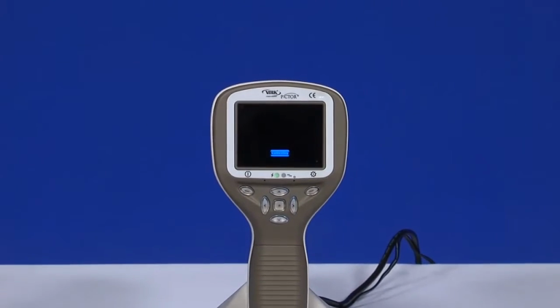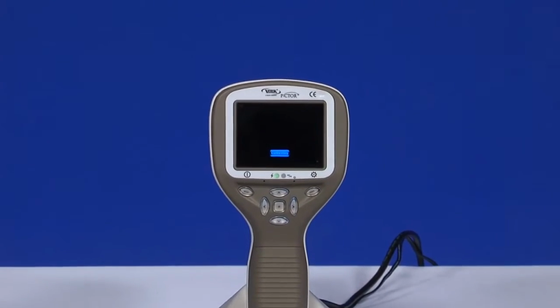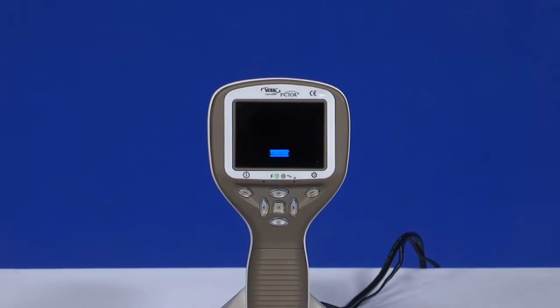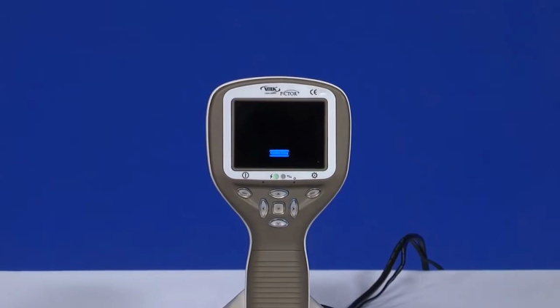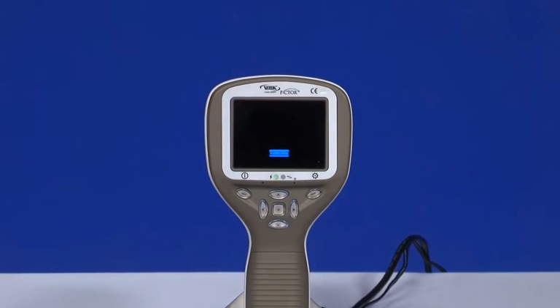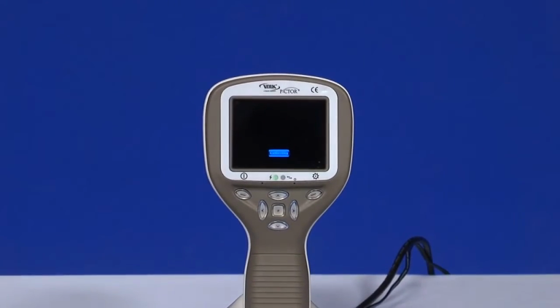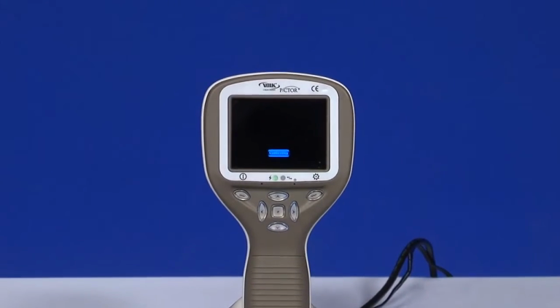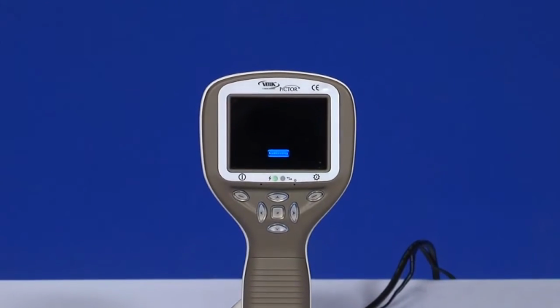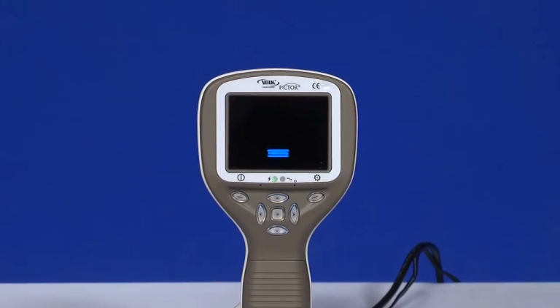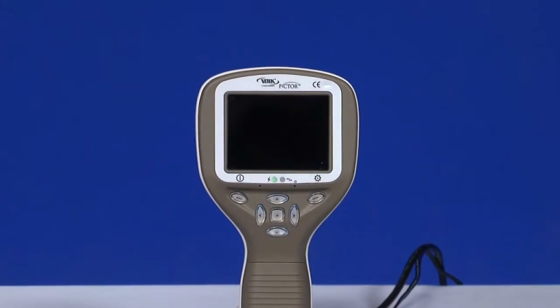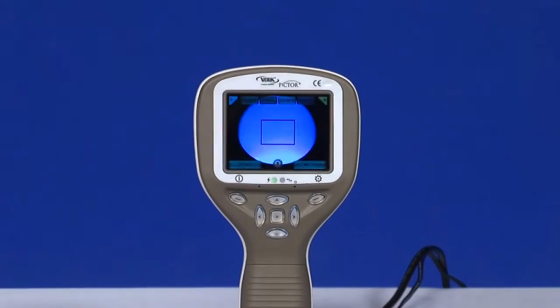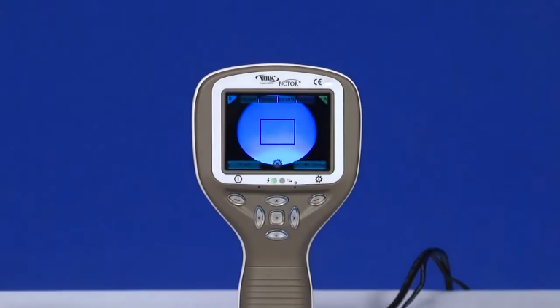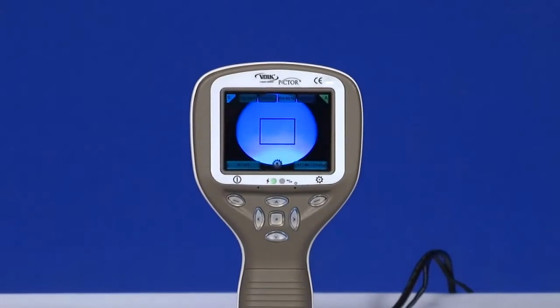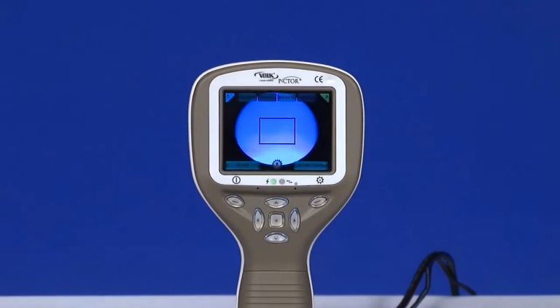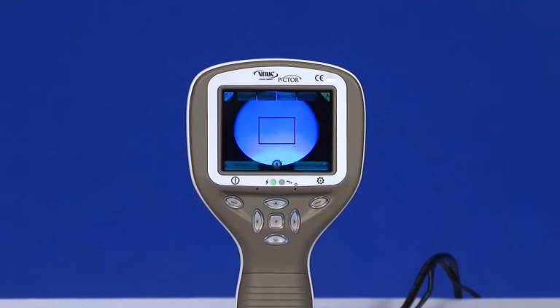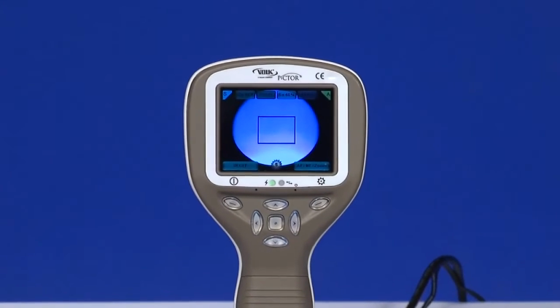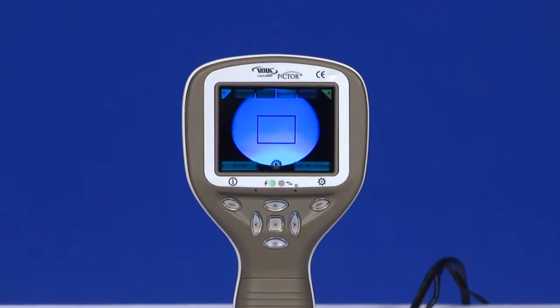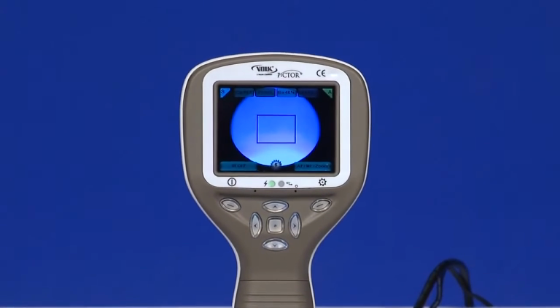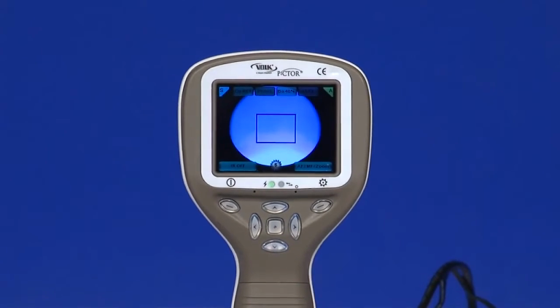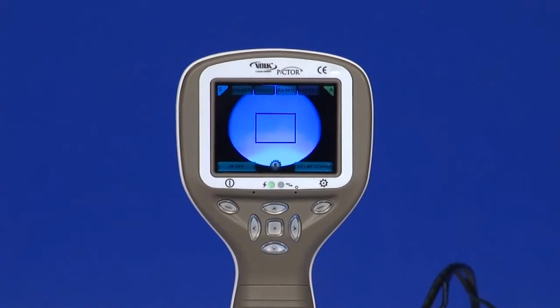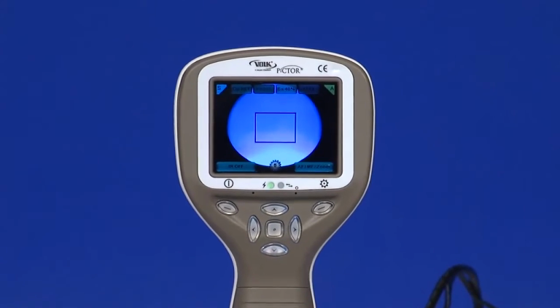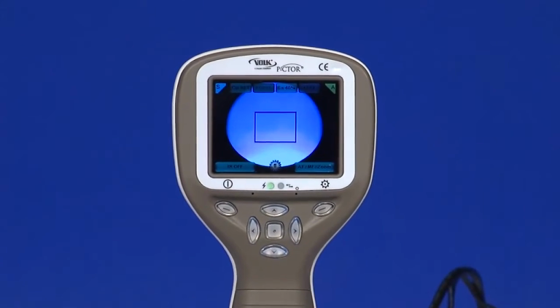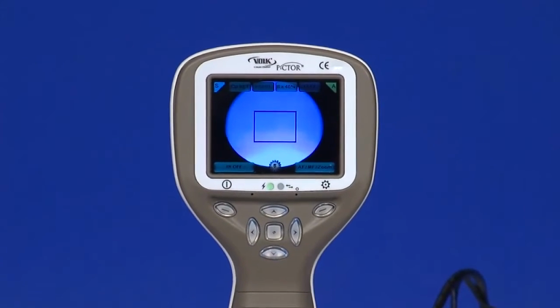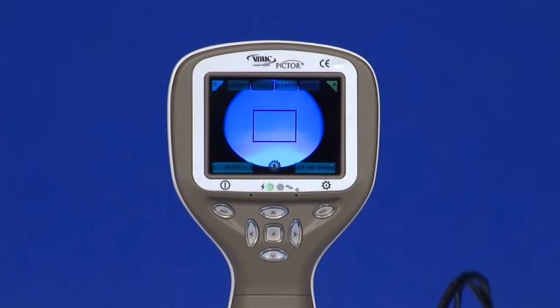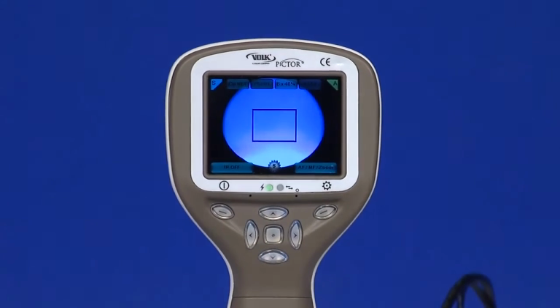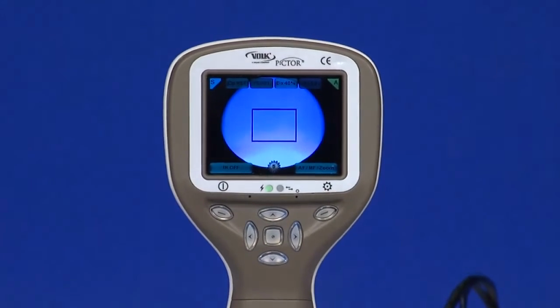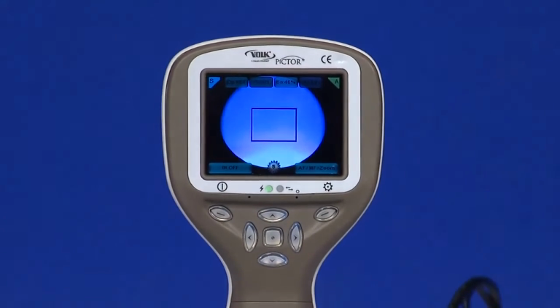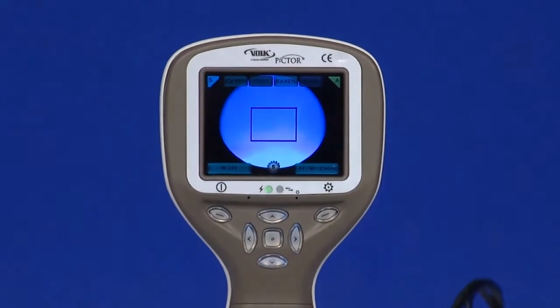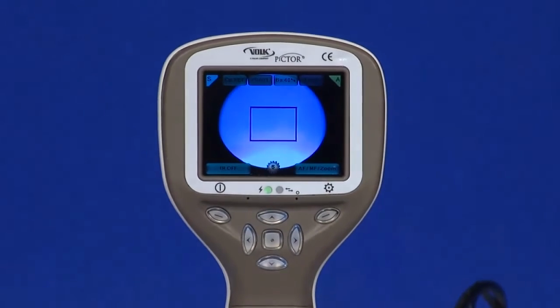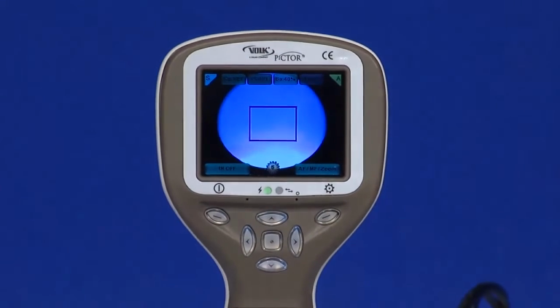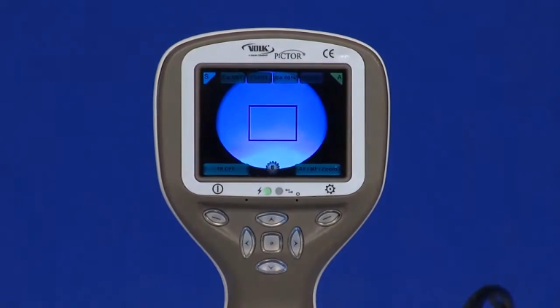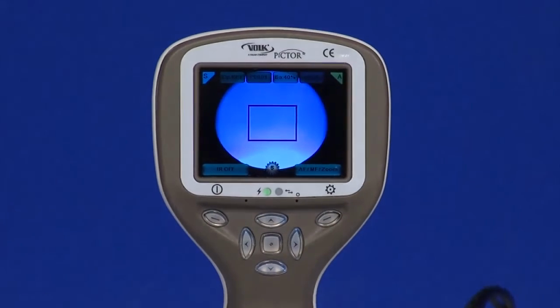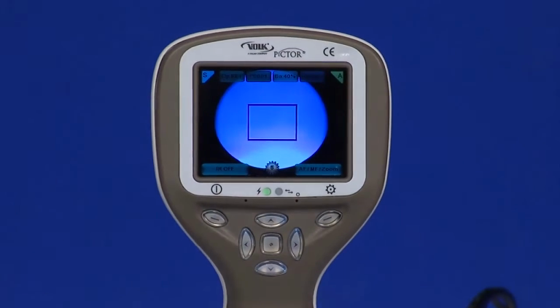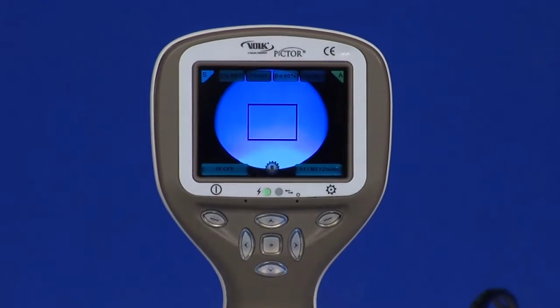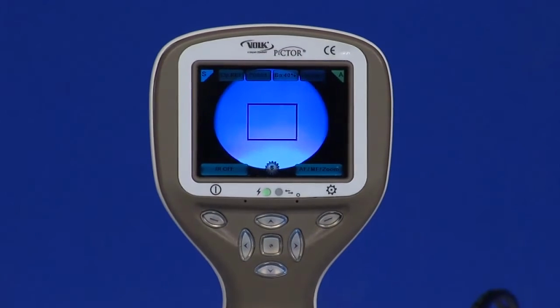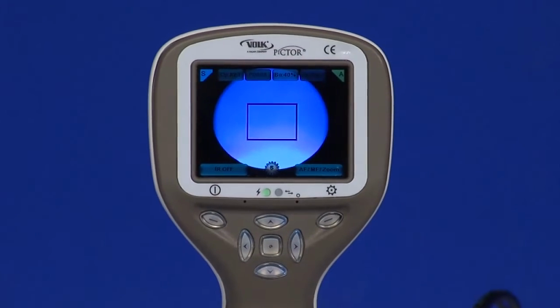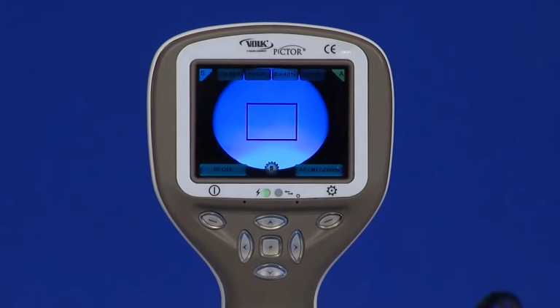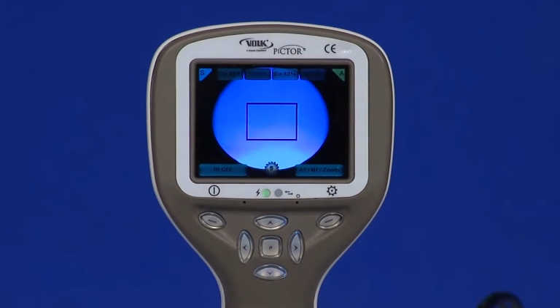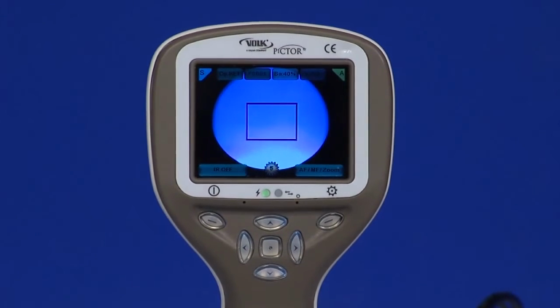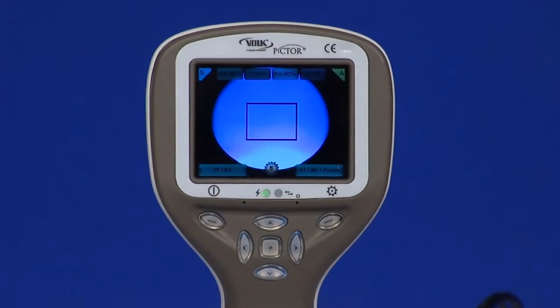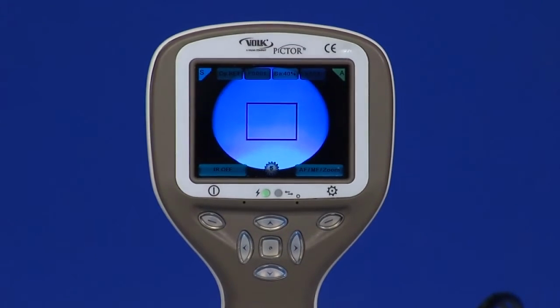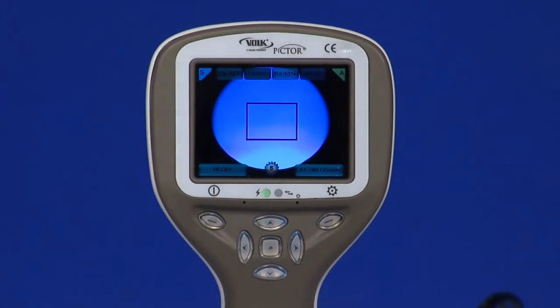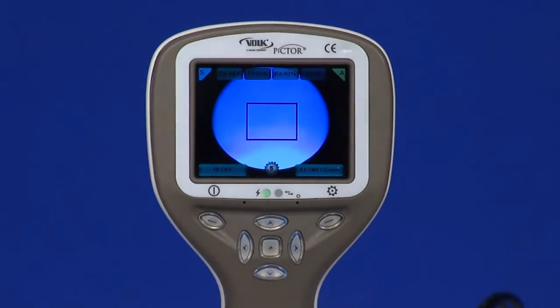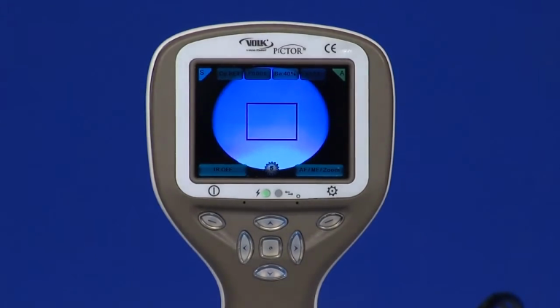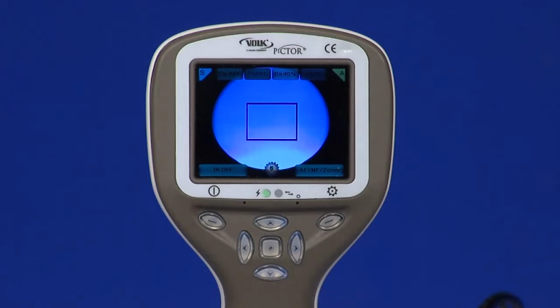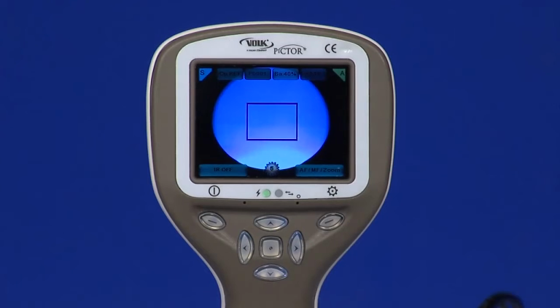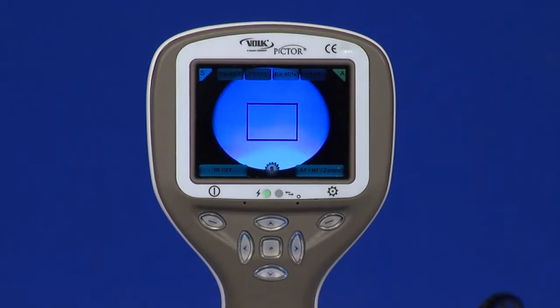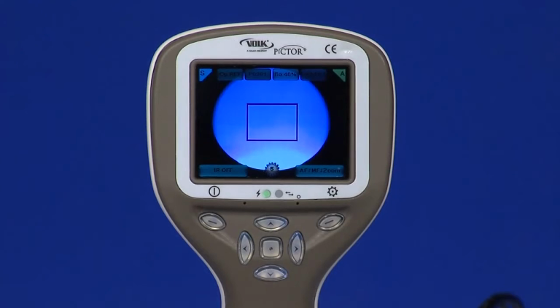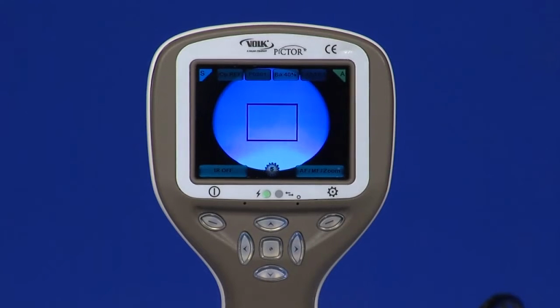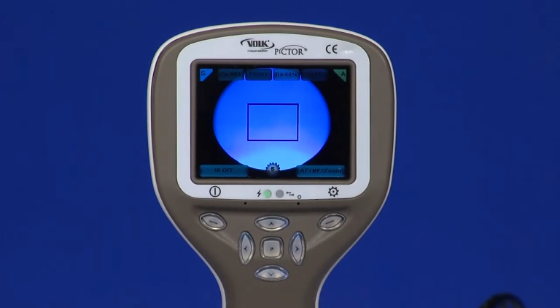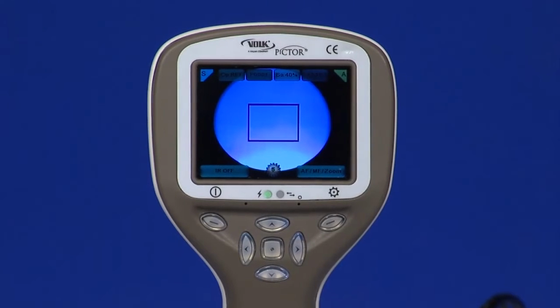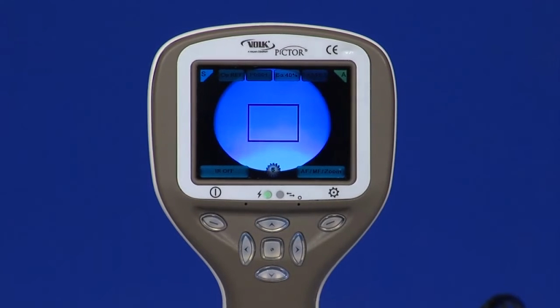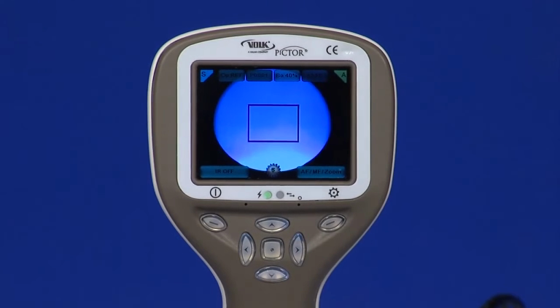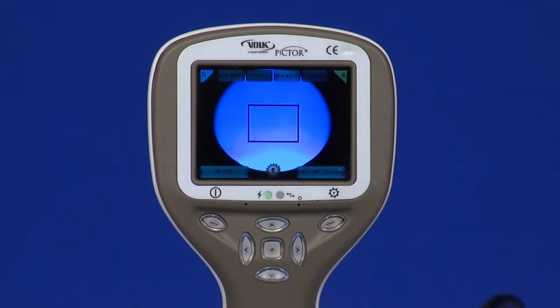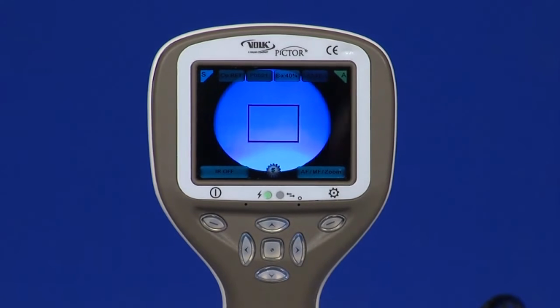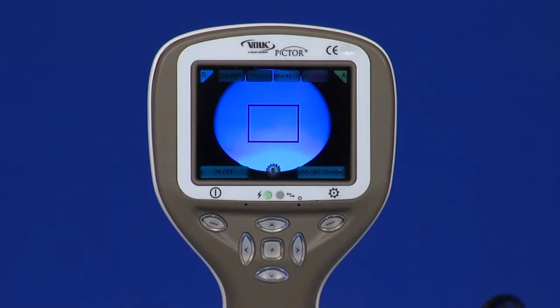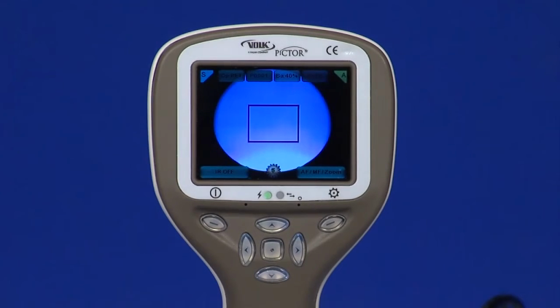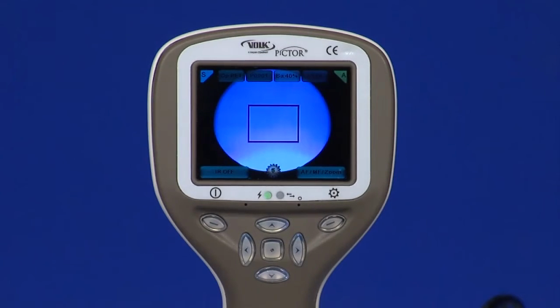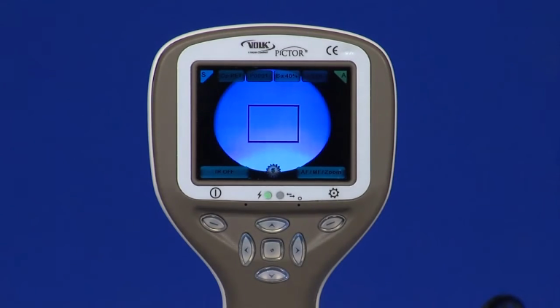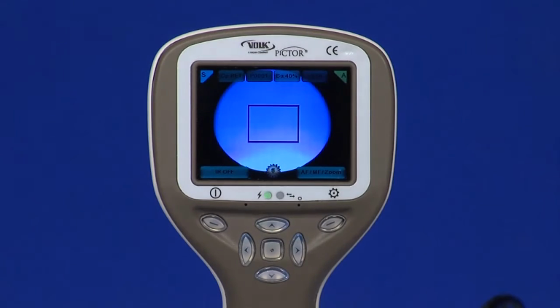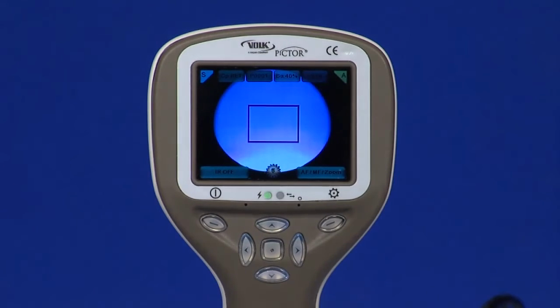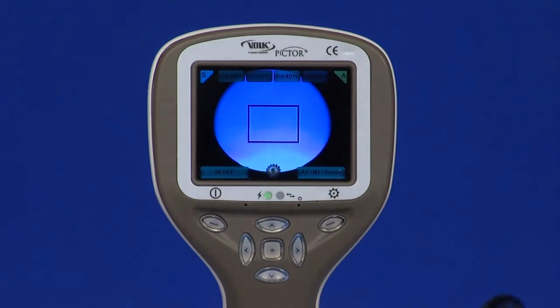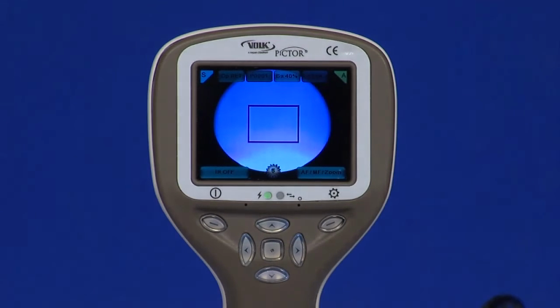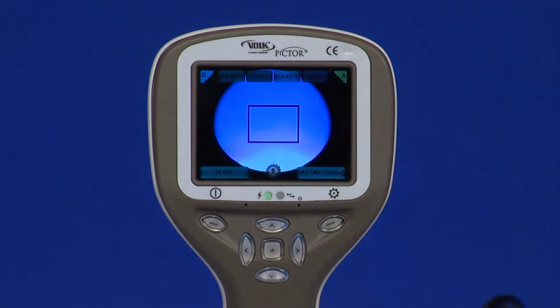The patient is asked to look at a target on a wall 6 to 9 feet behind the operator, or at the operator's ear.